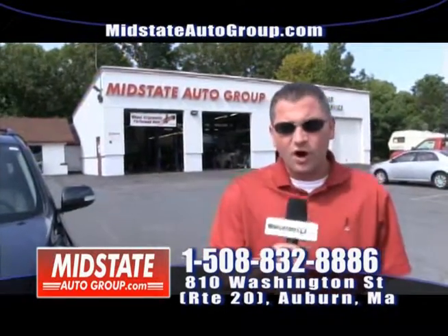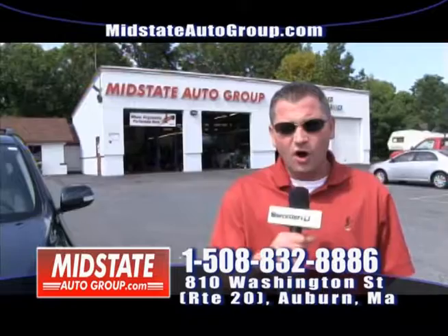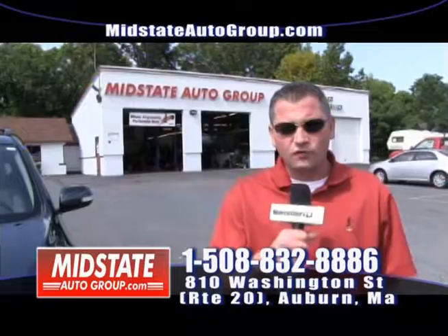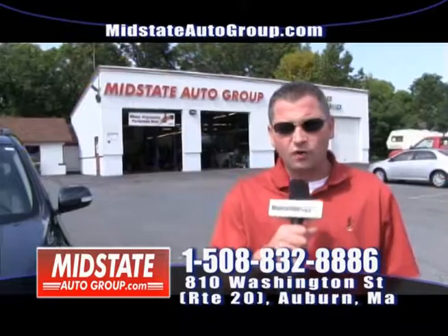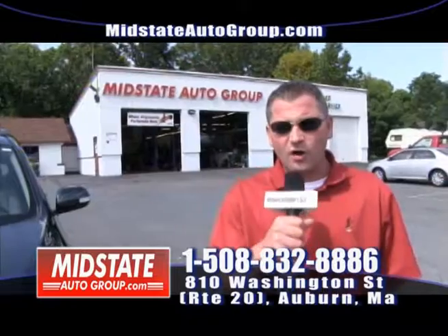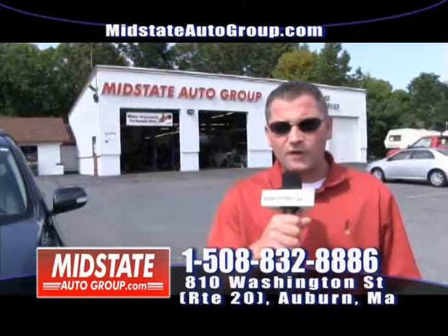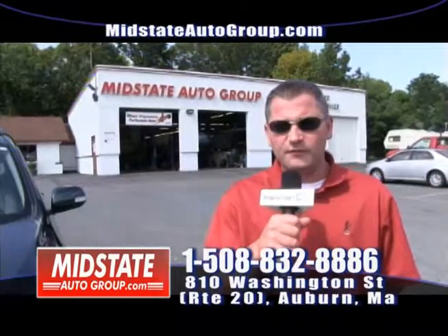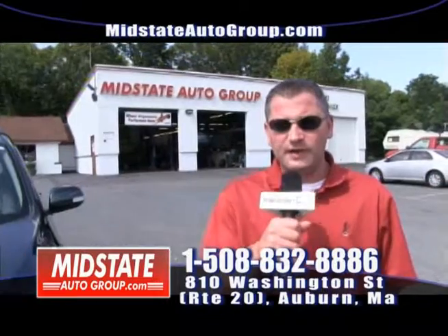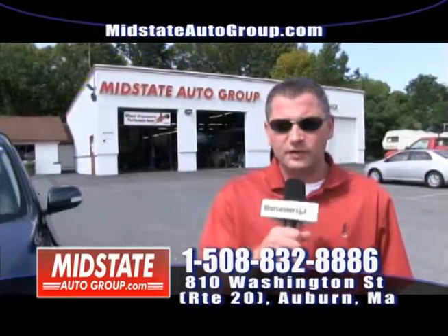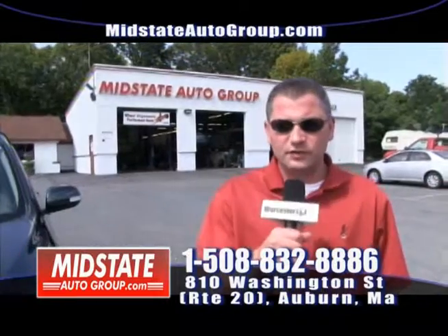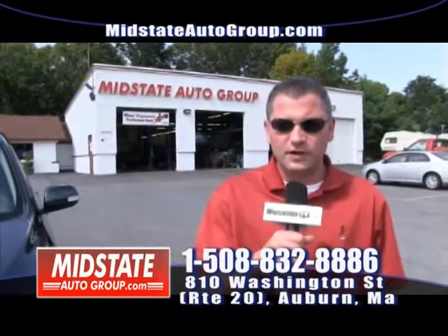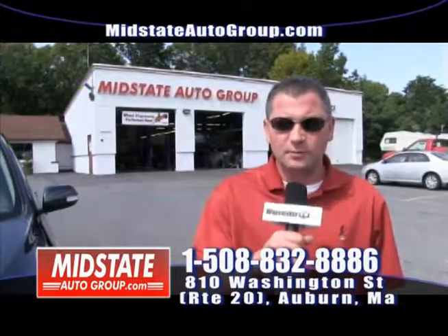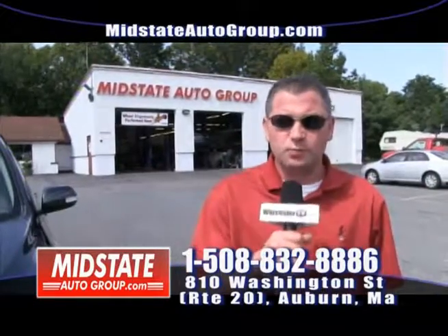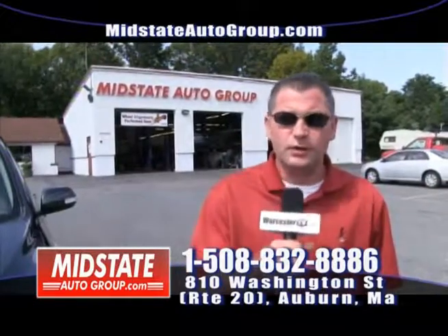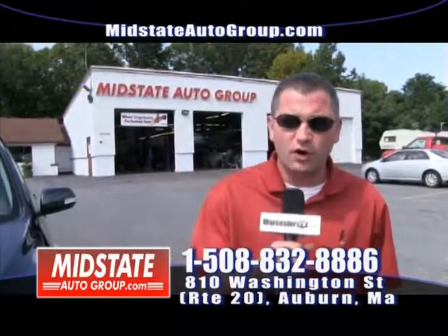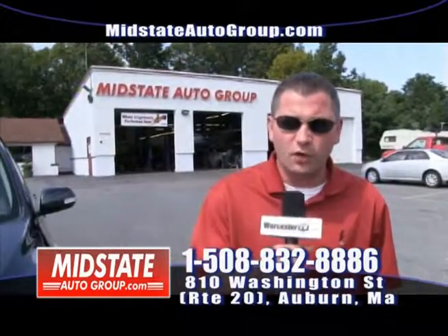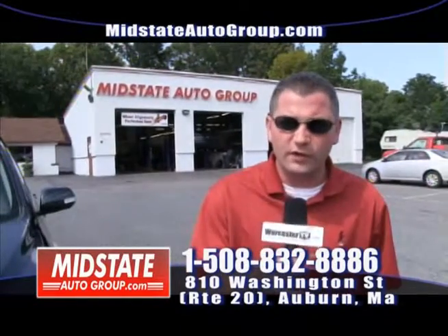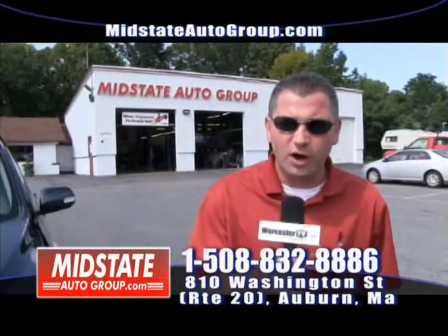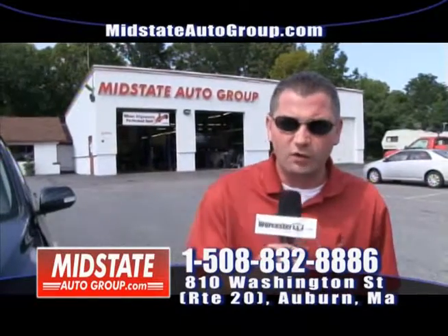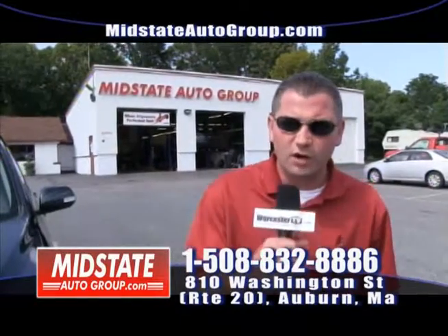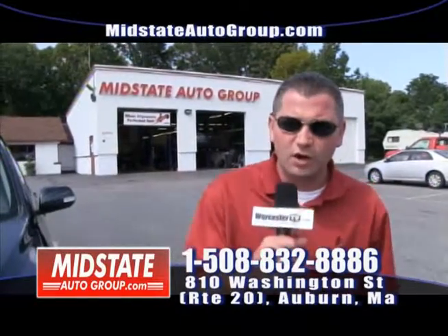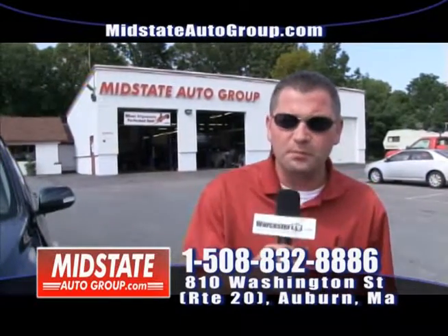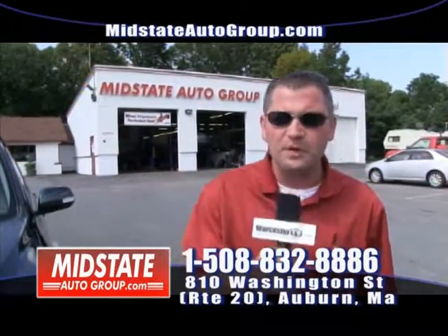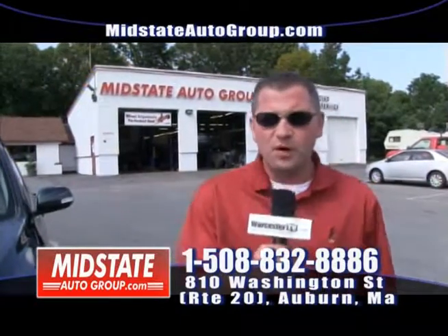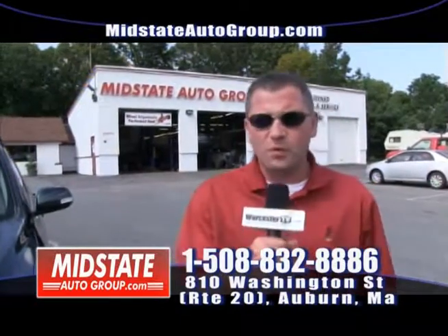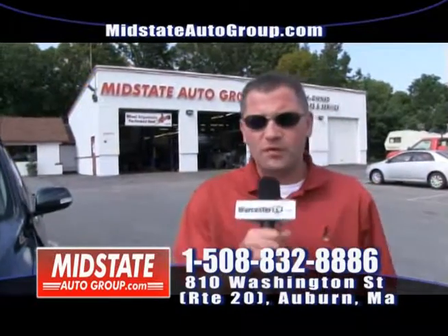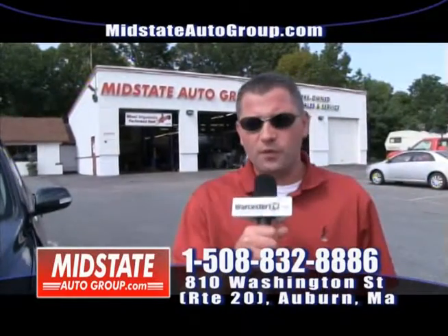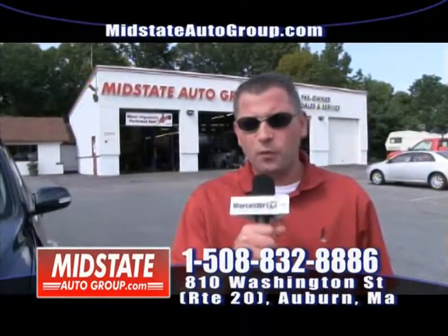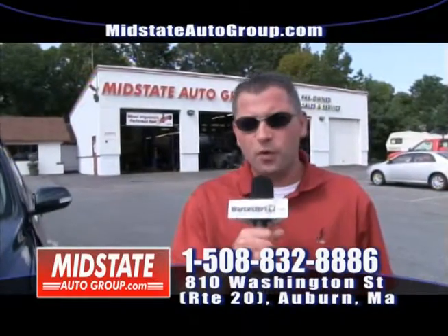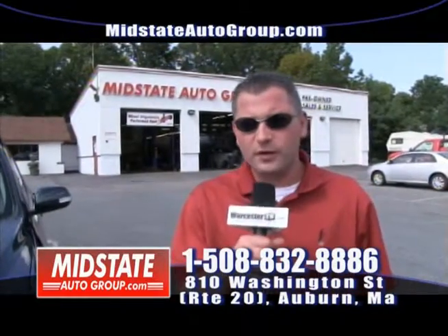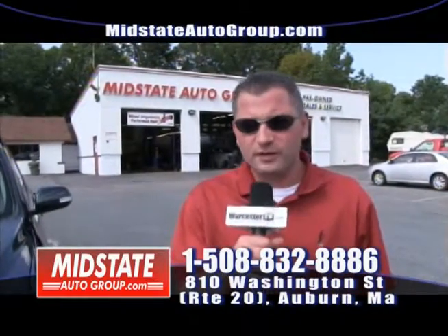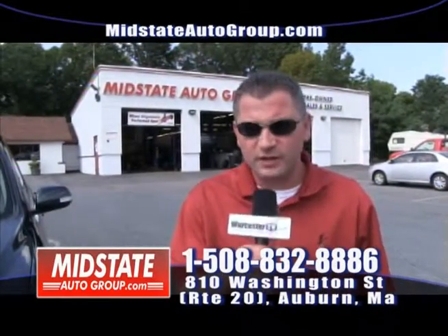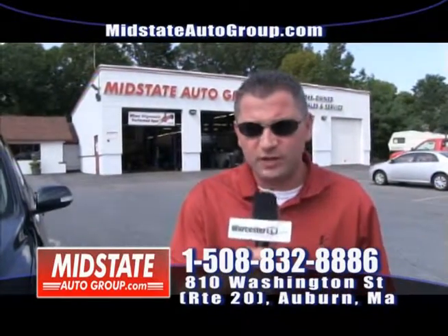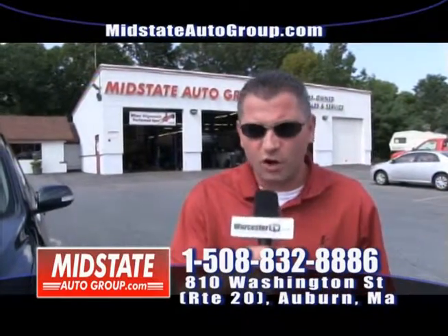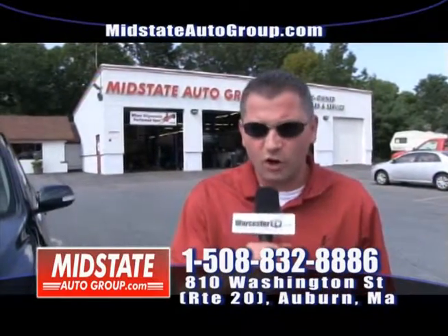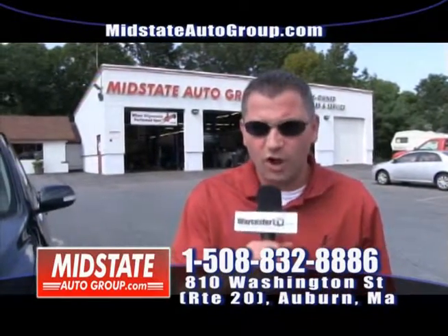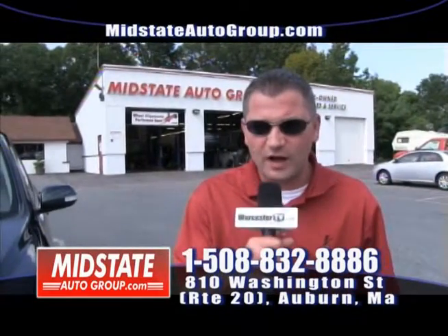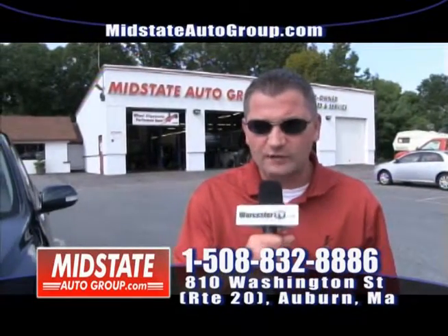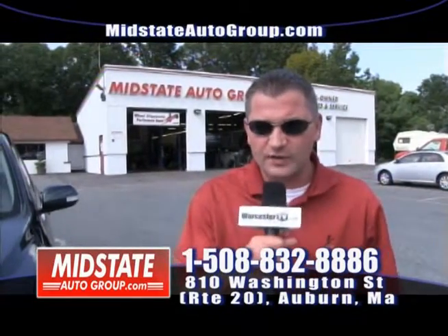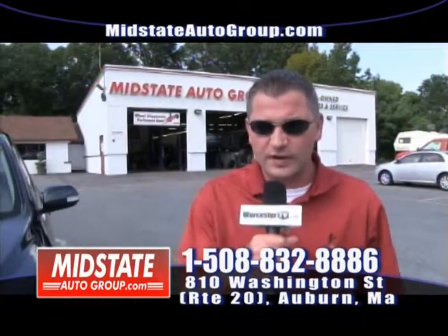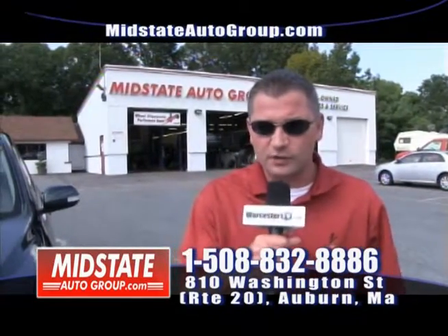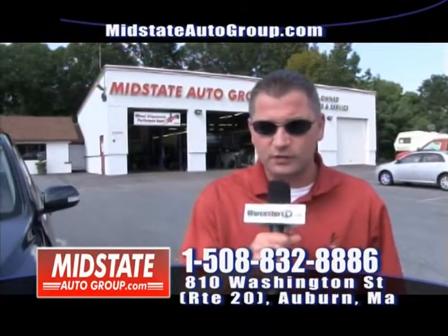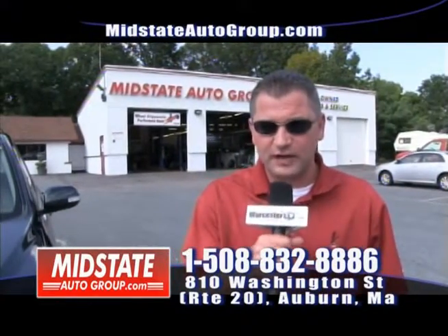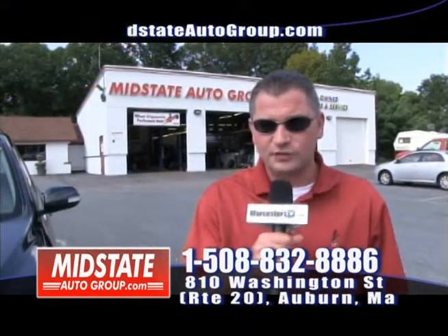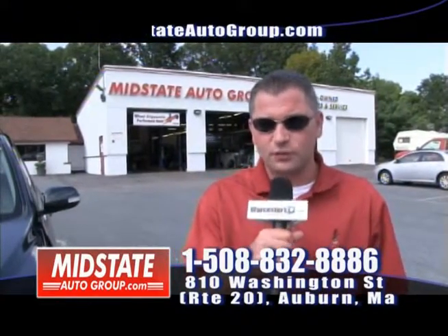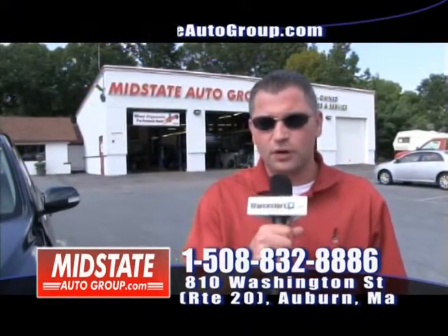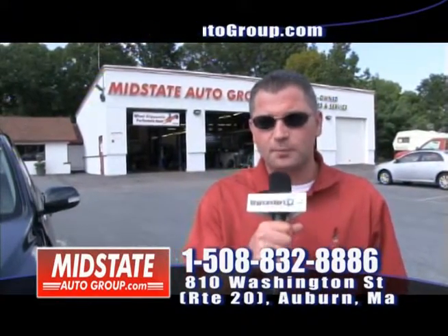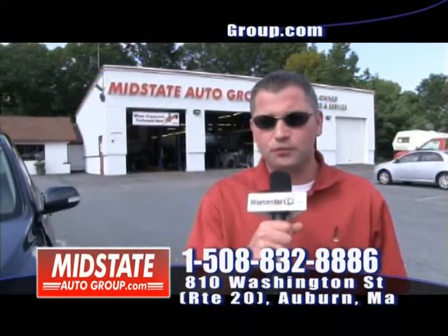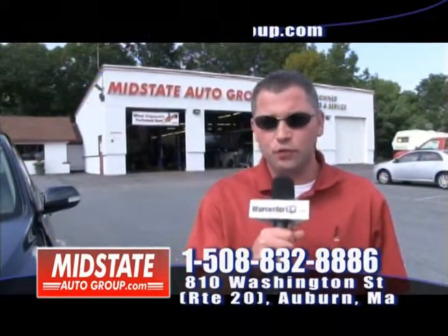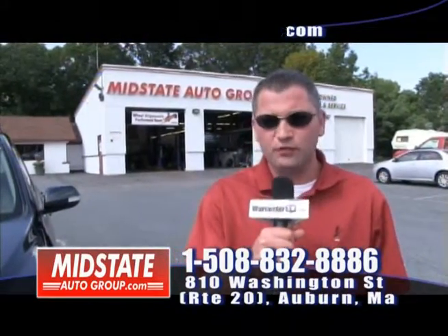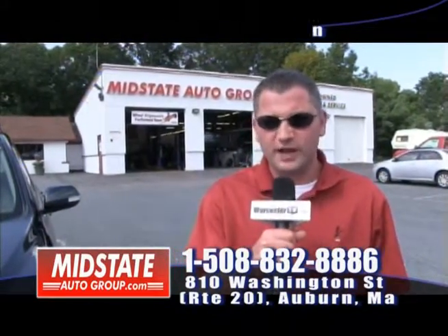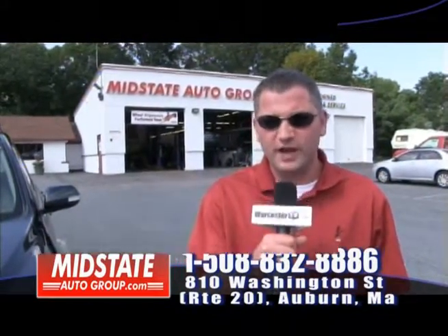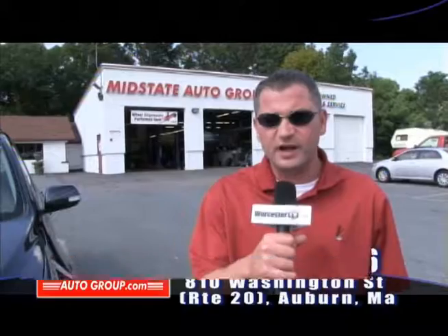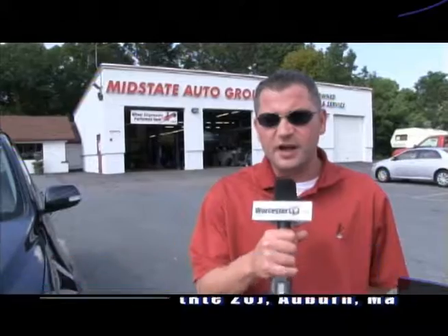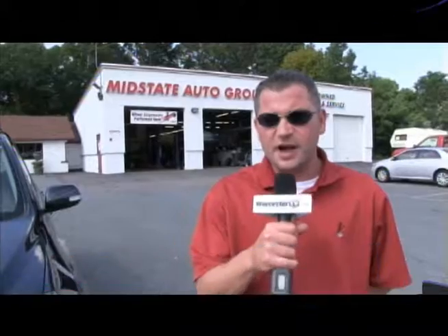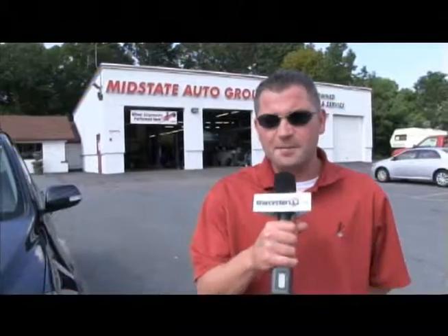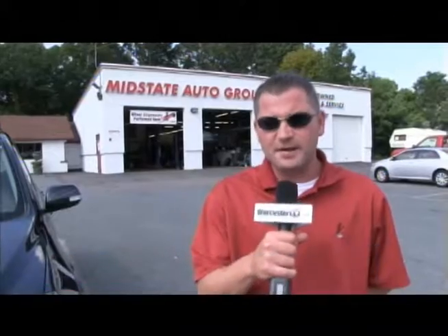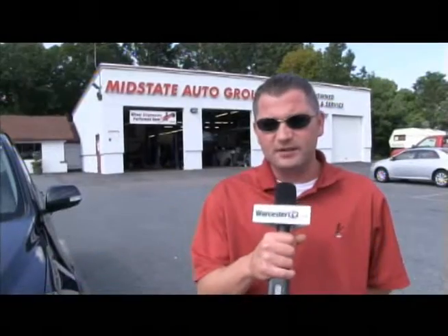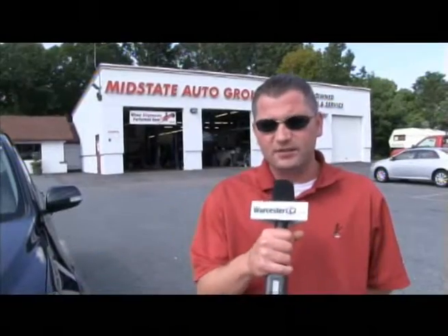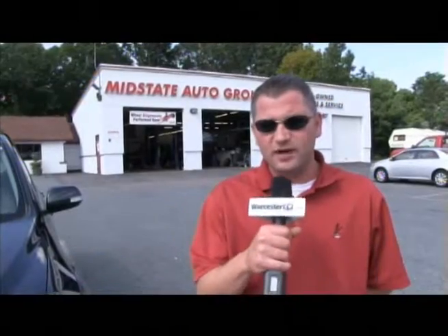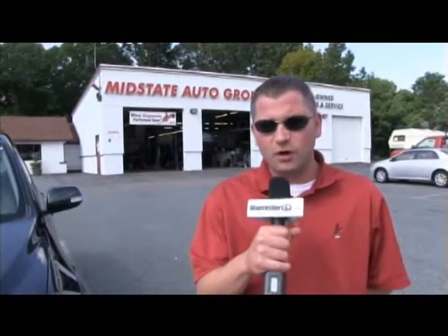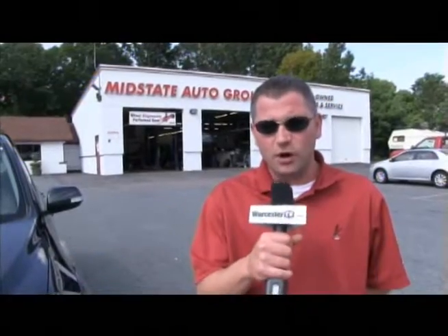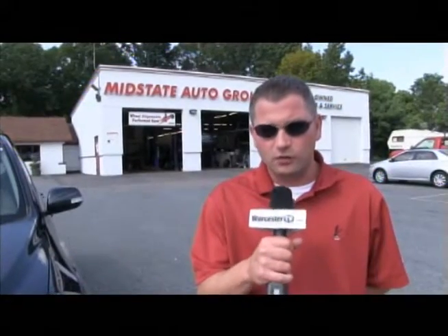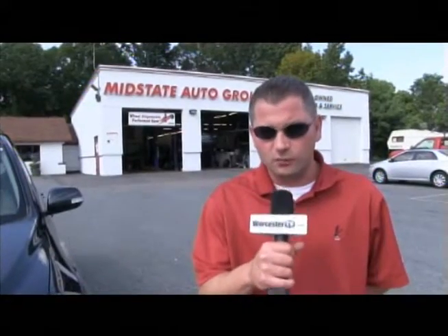All our vehicles here are pre-owned and they all come with a warranty. You are approved here at Mid-State Auto Group.